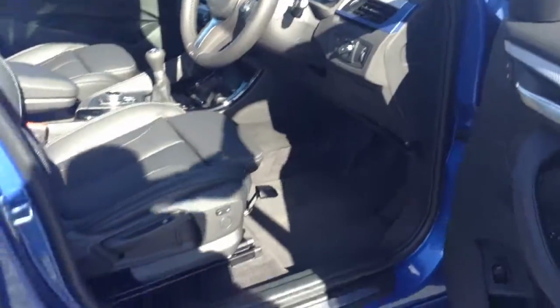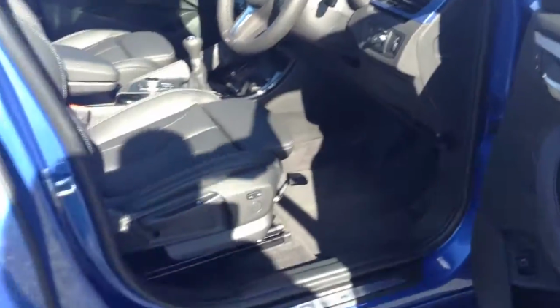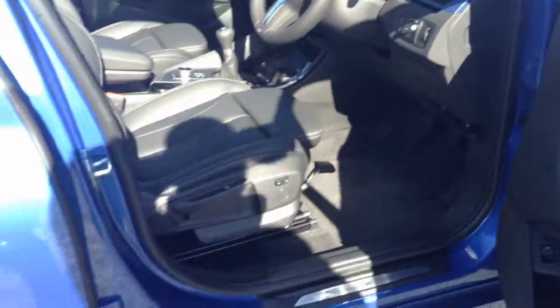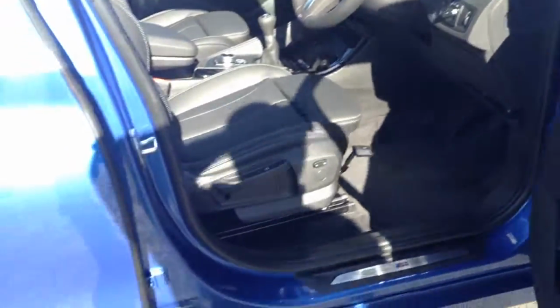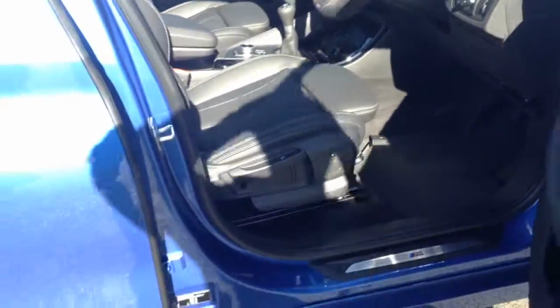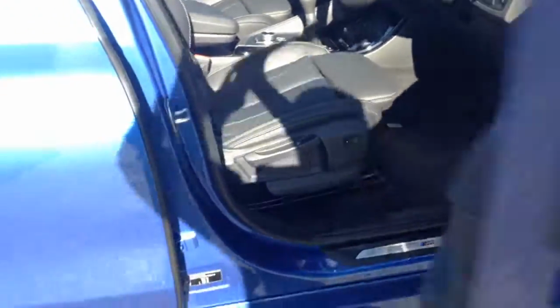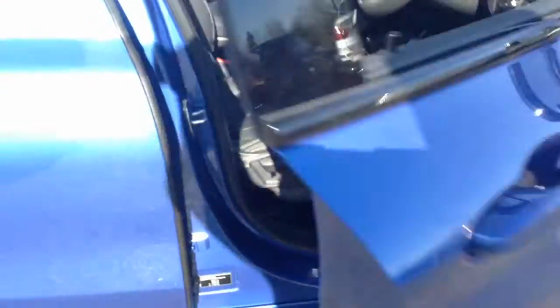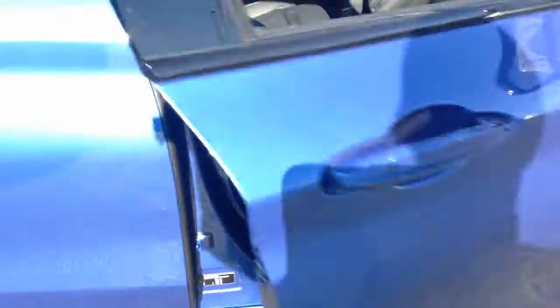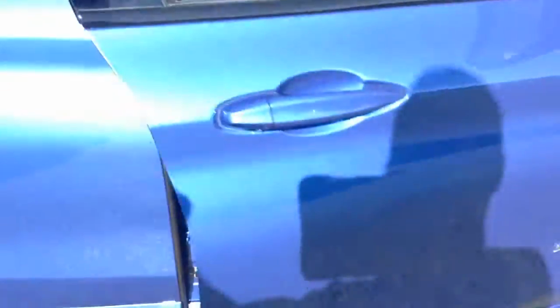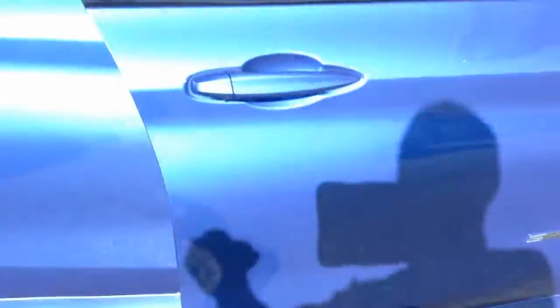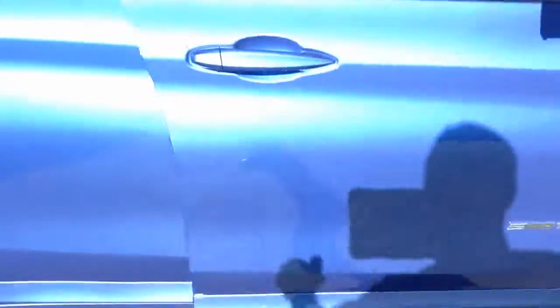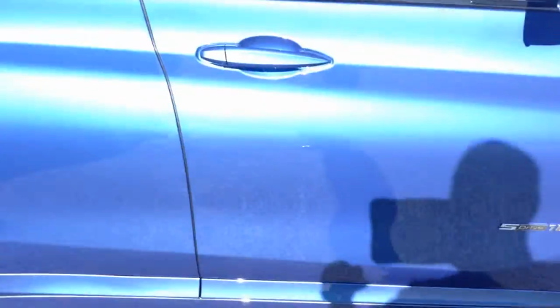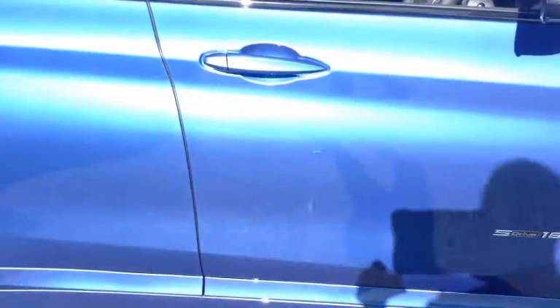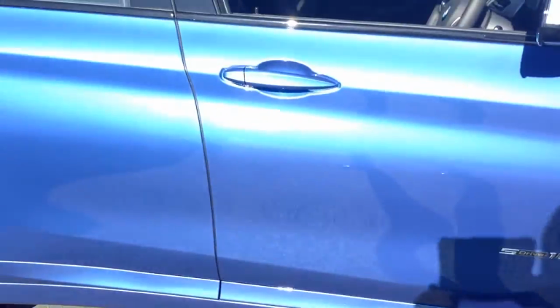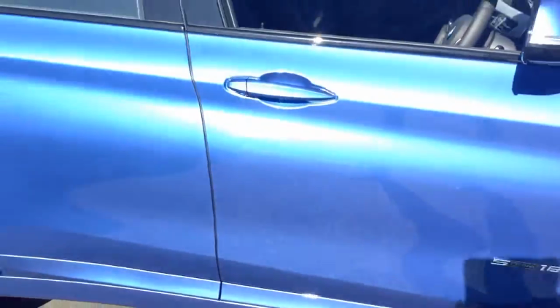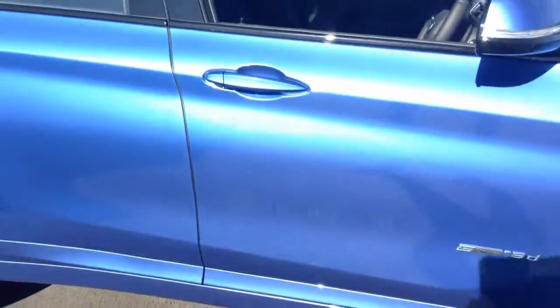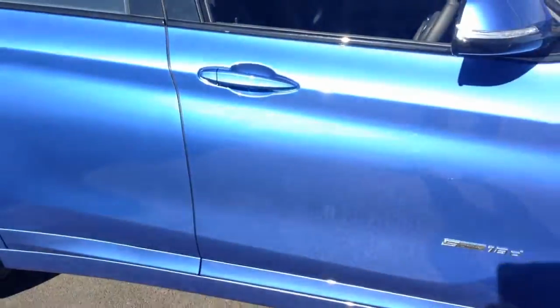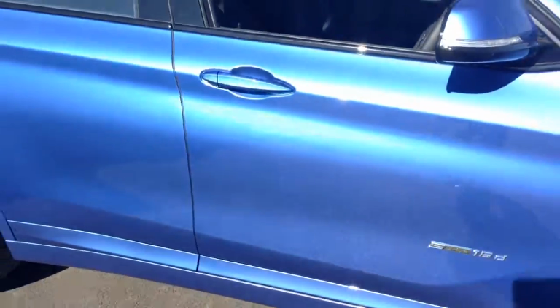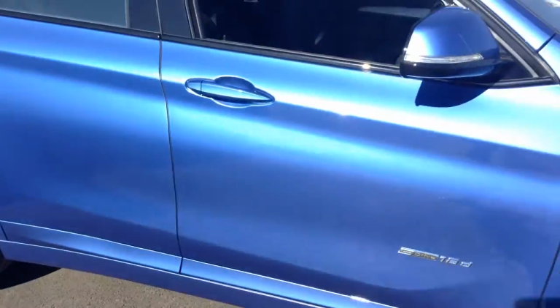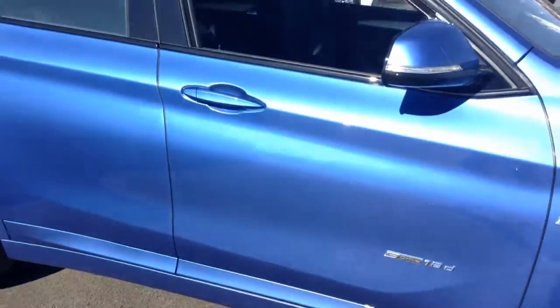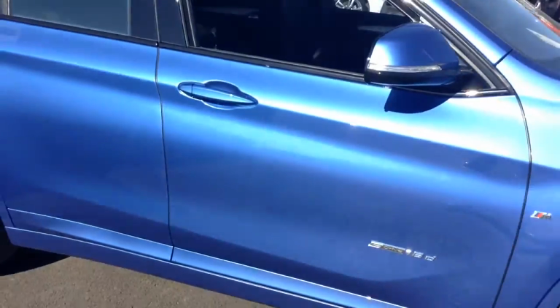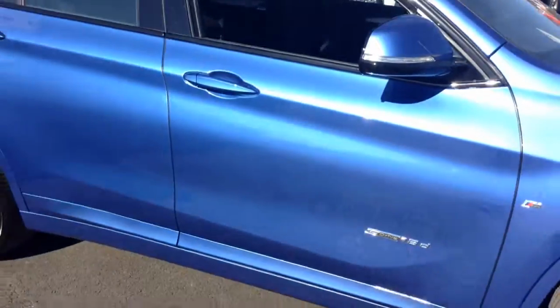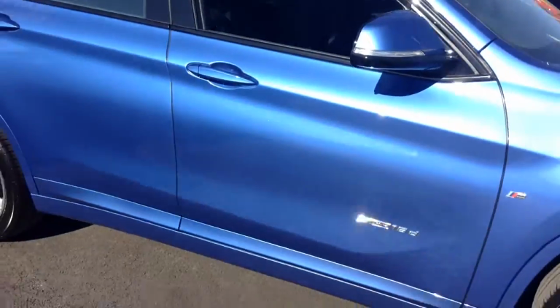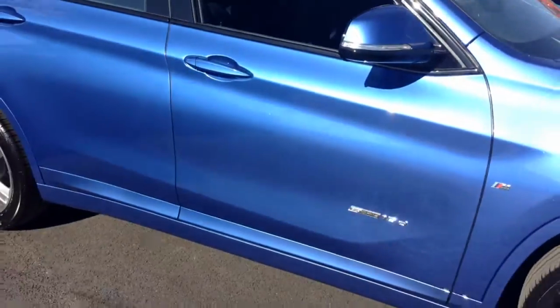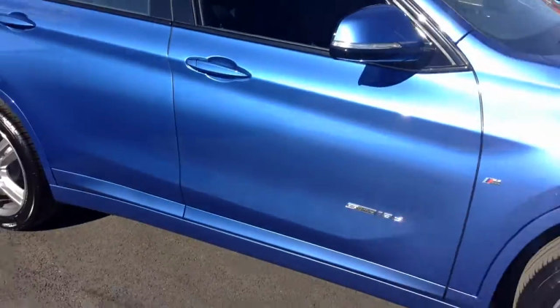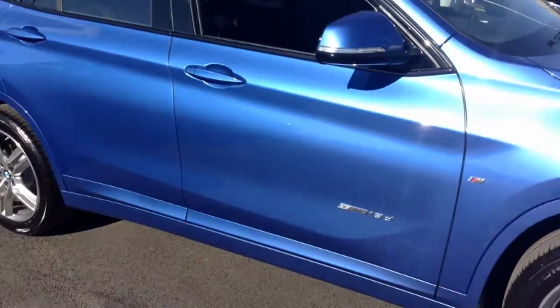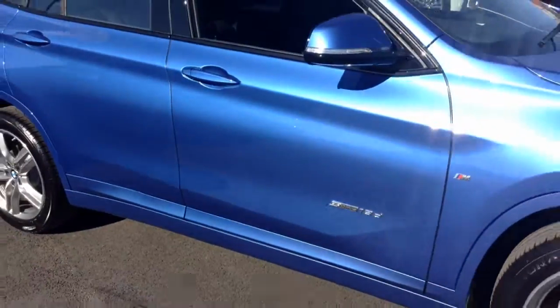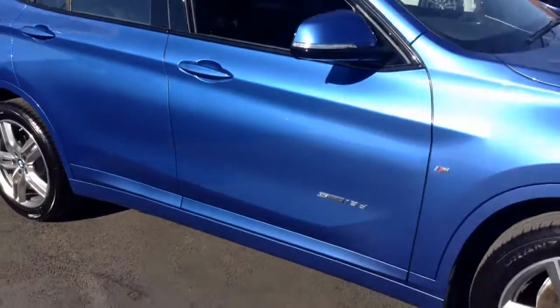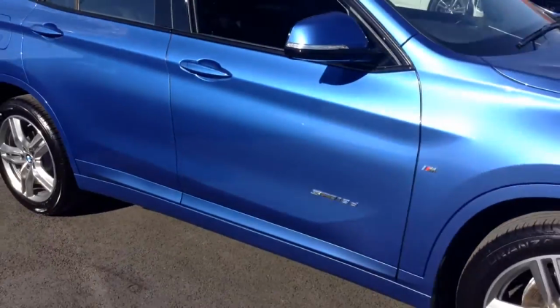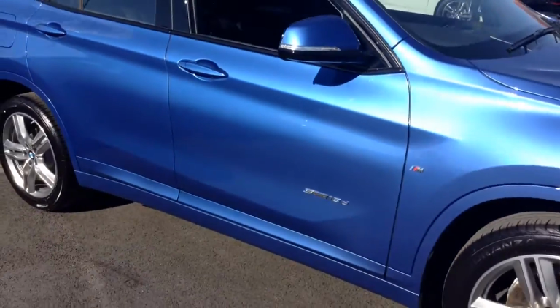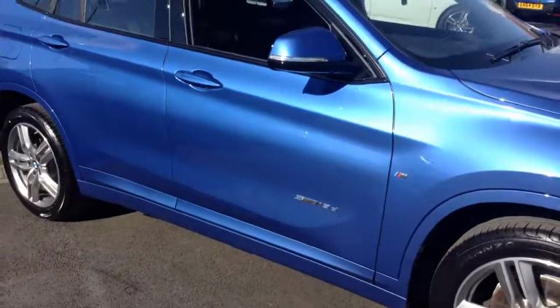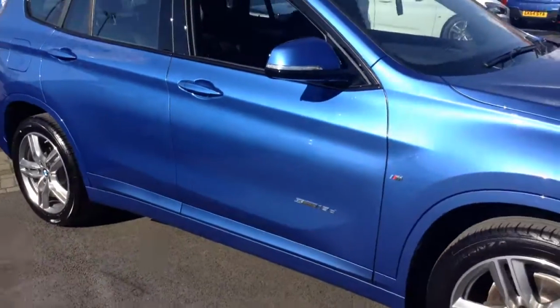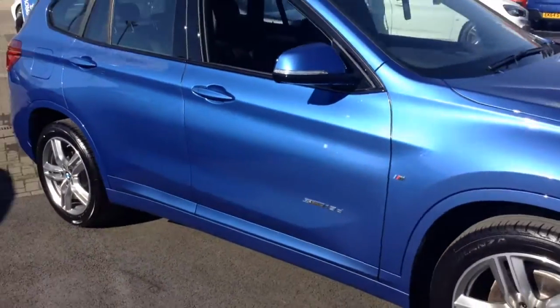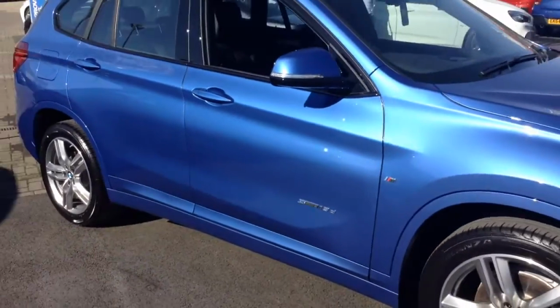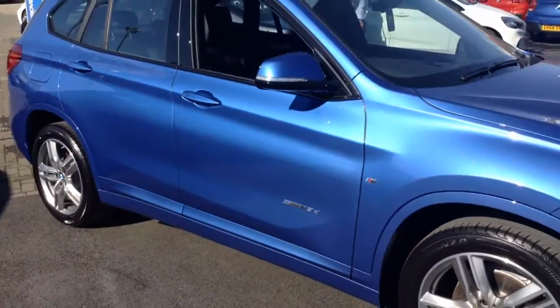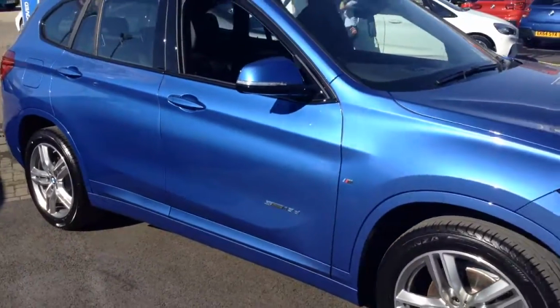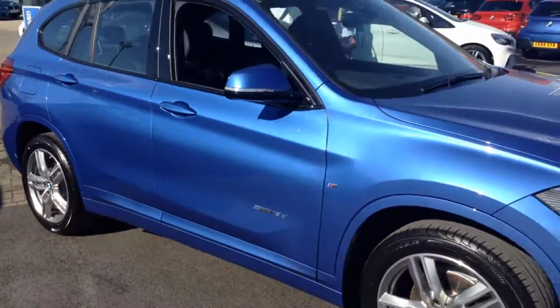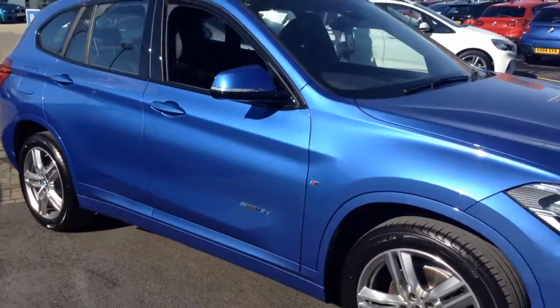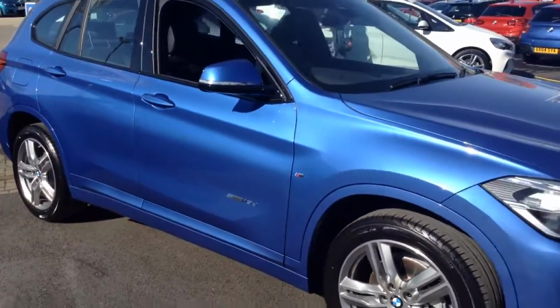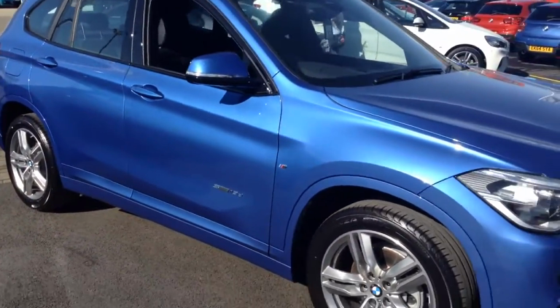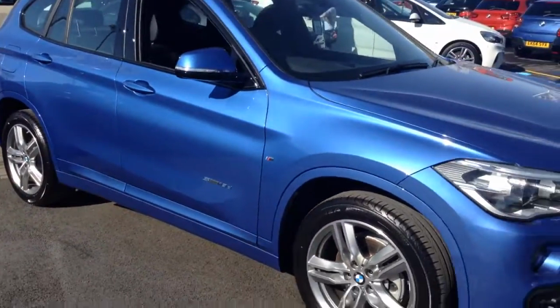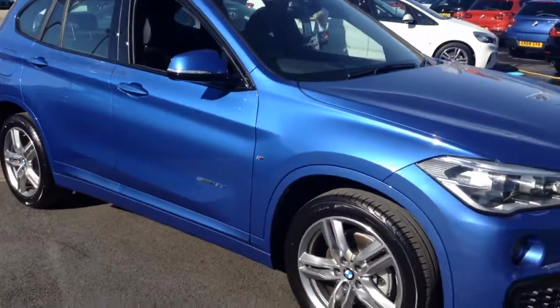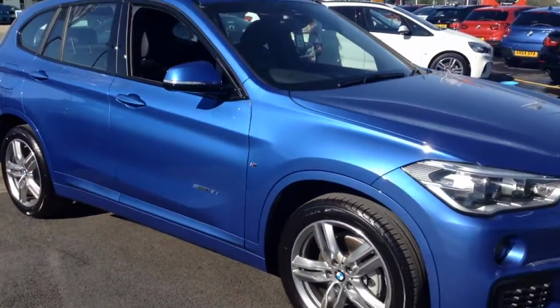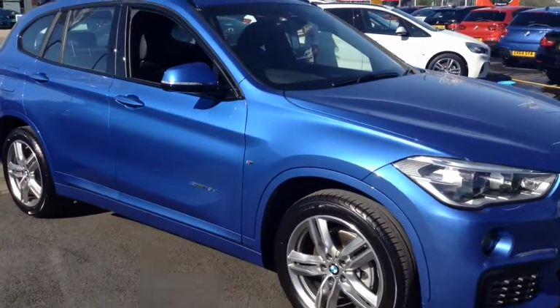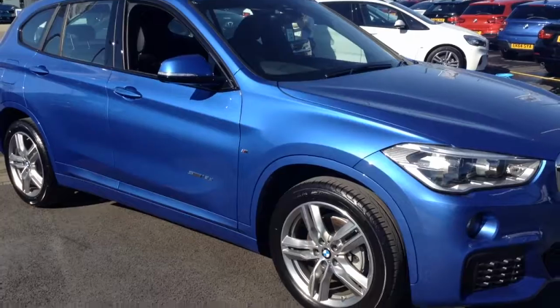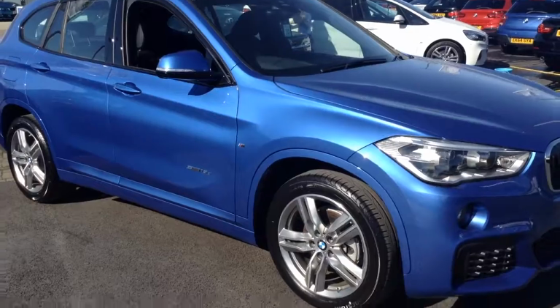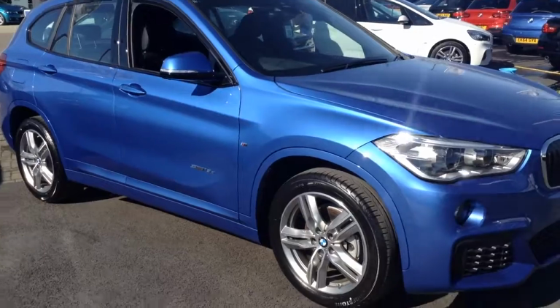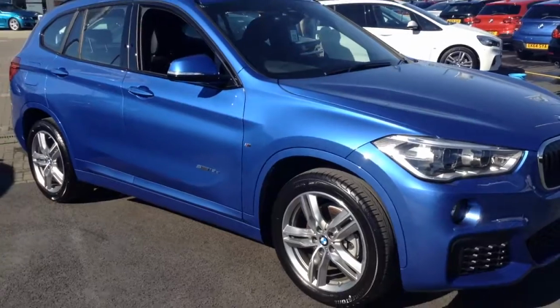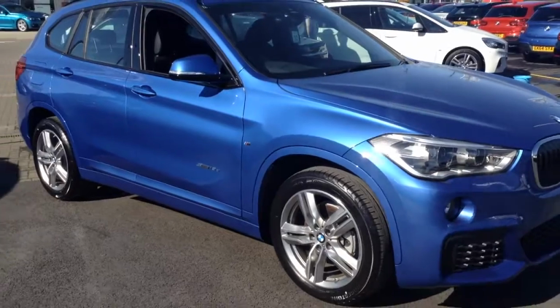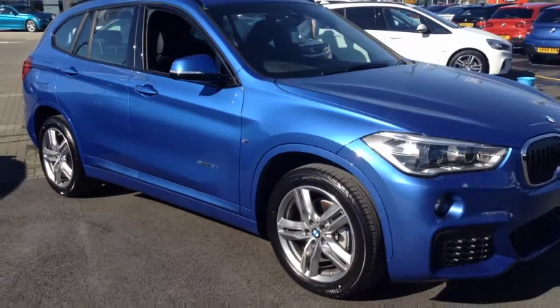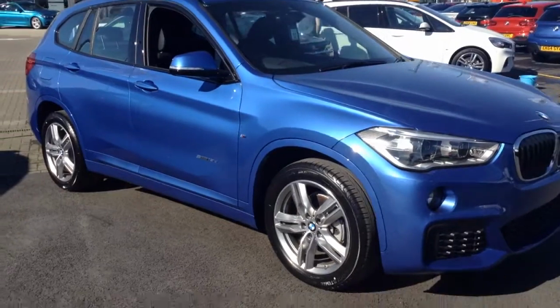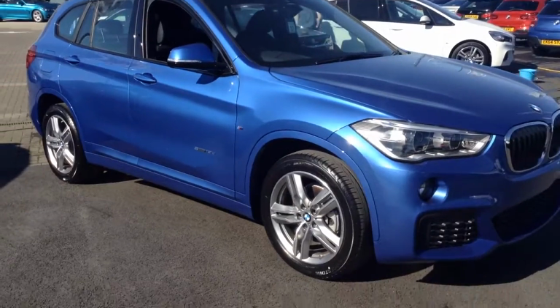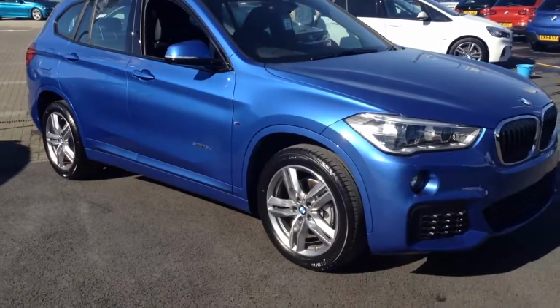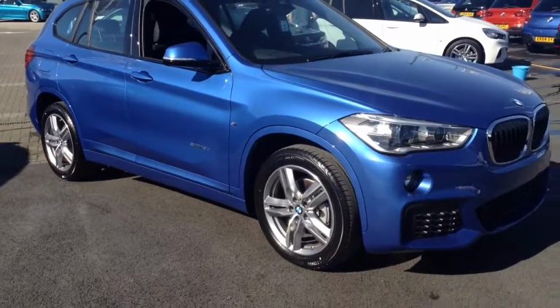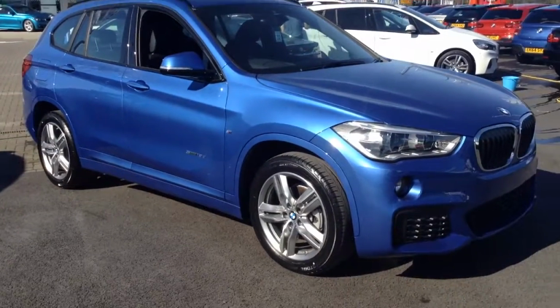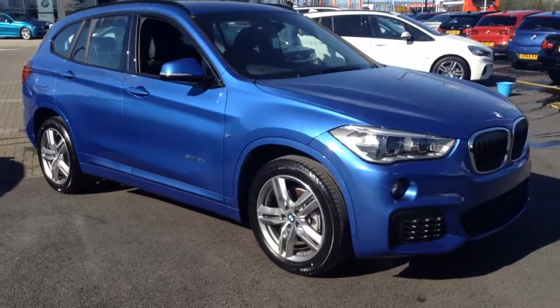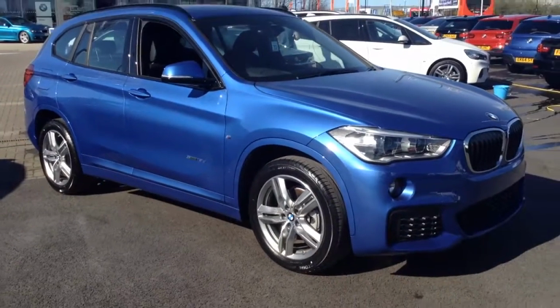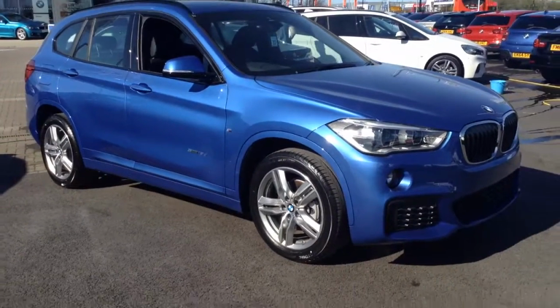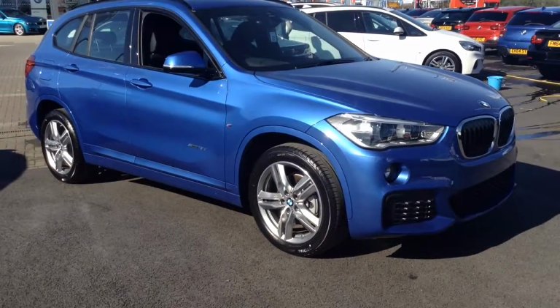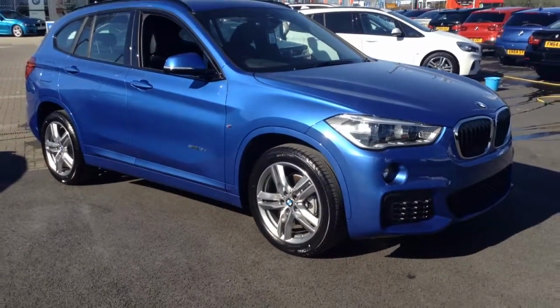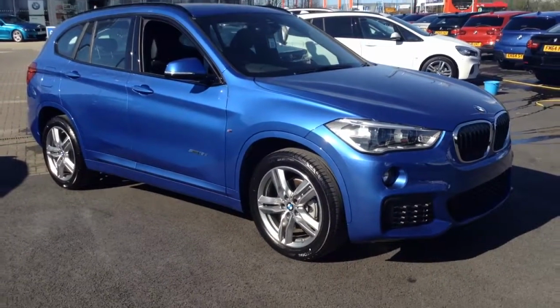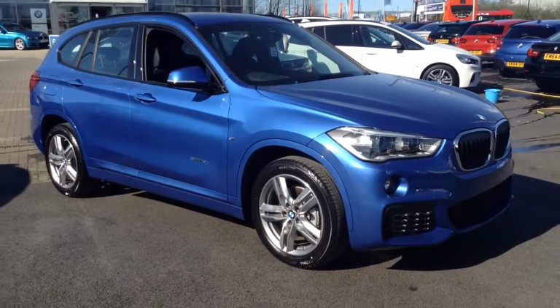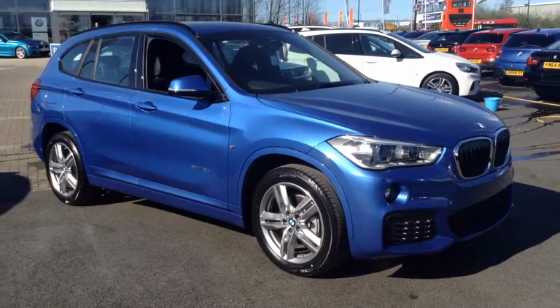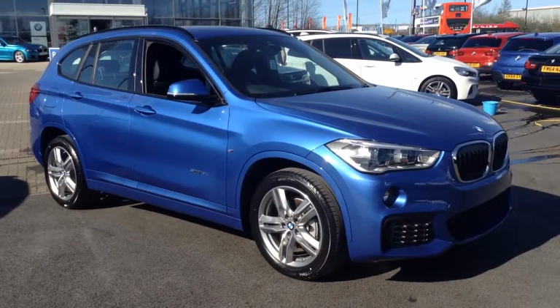Big savings on all these cars. Come down to Tyneside and give them a look. Thanks for watching.